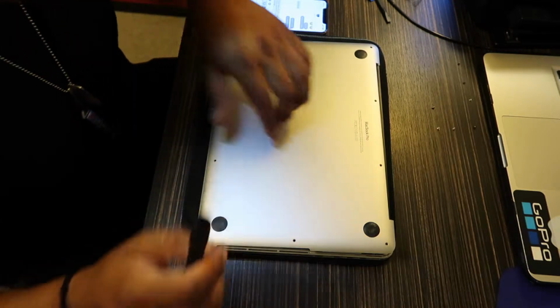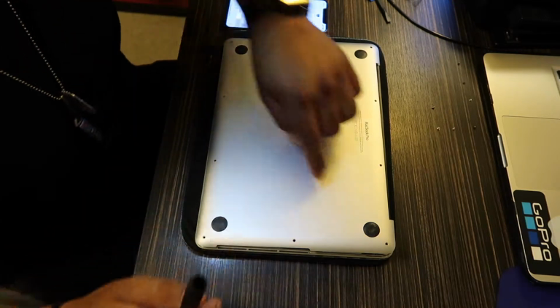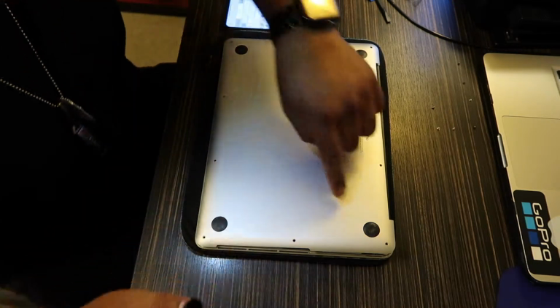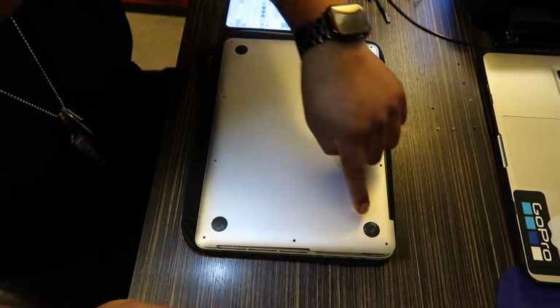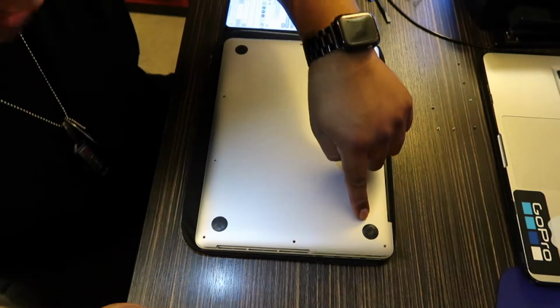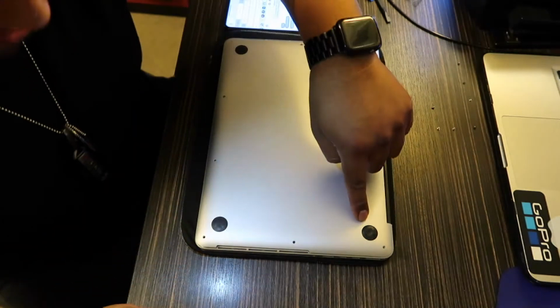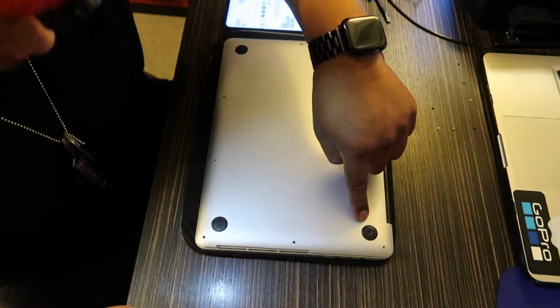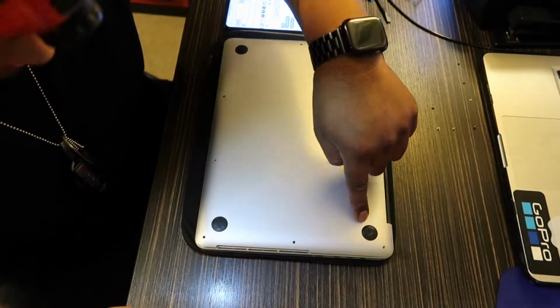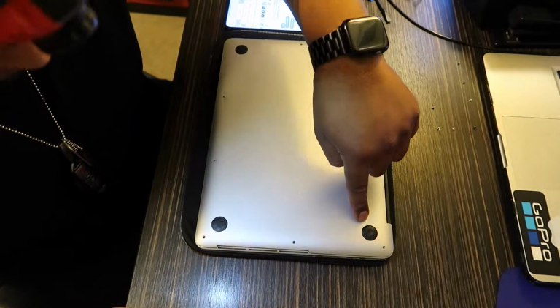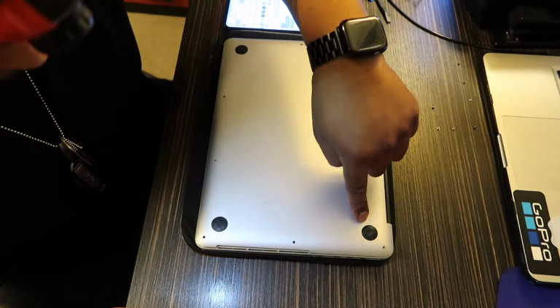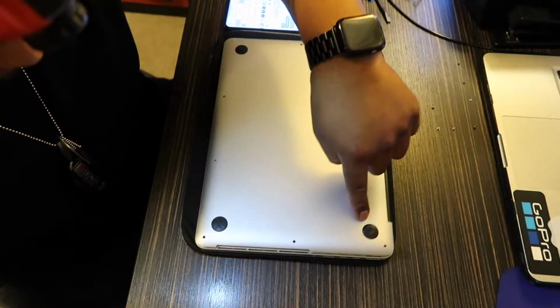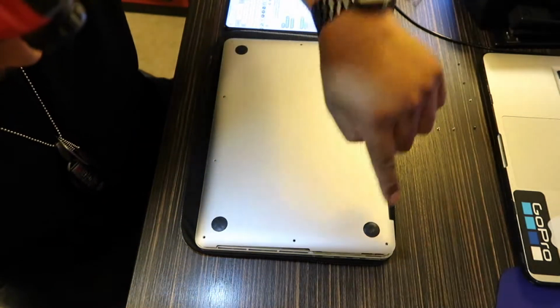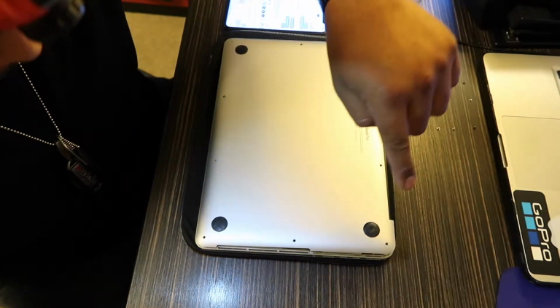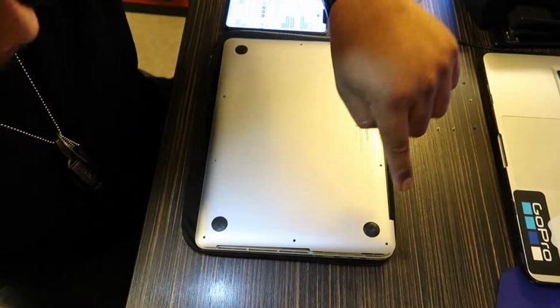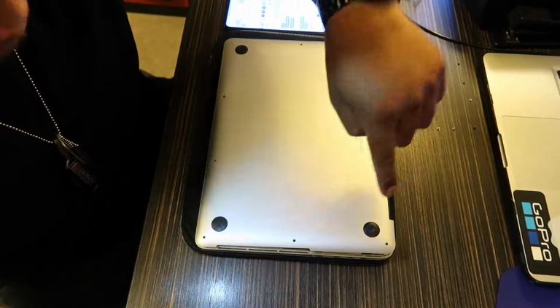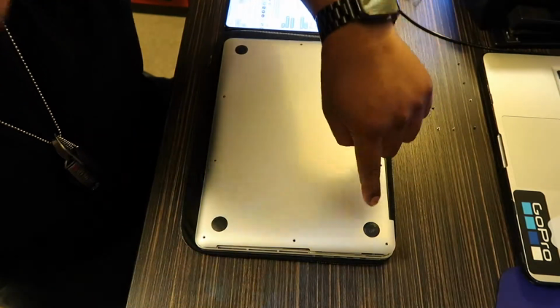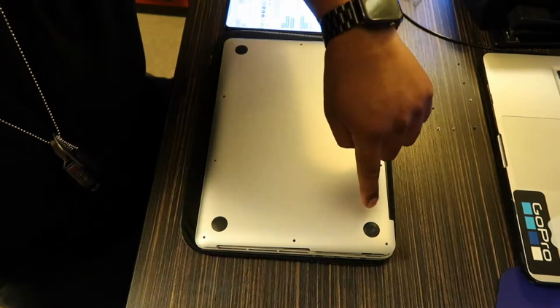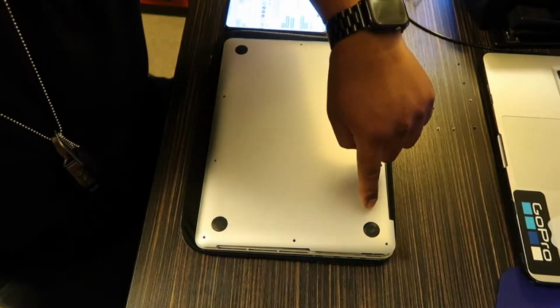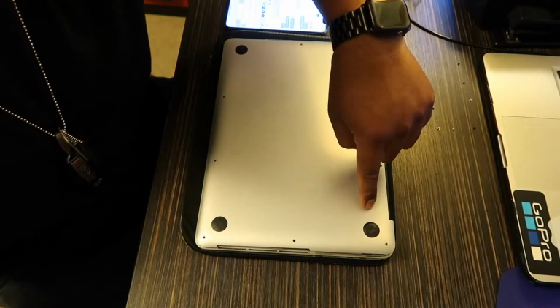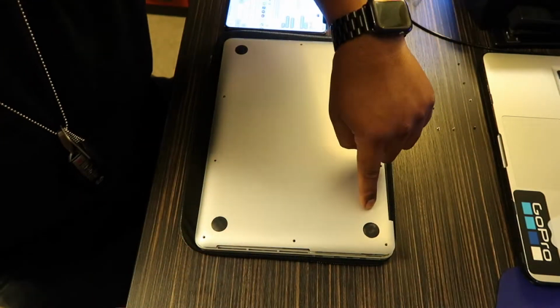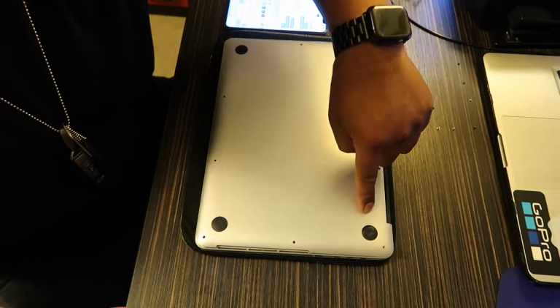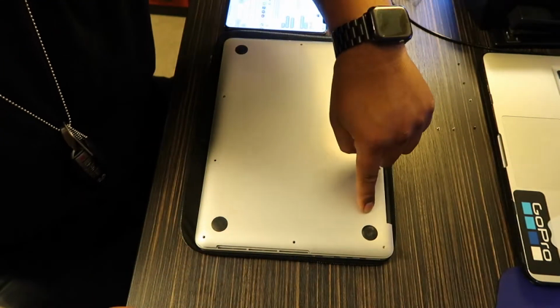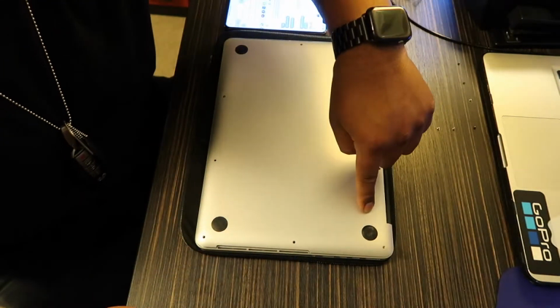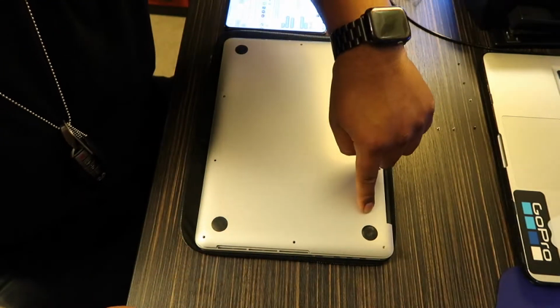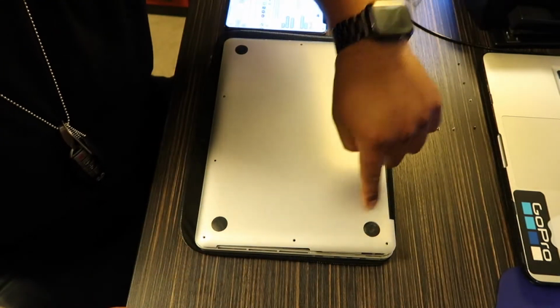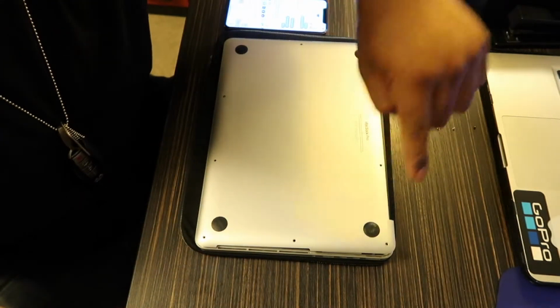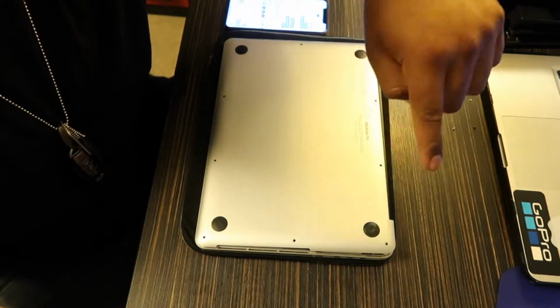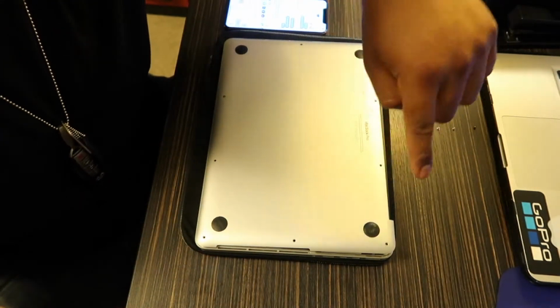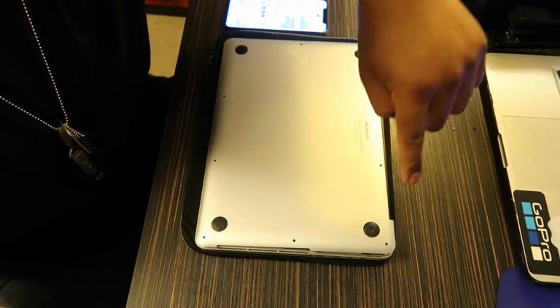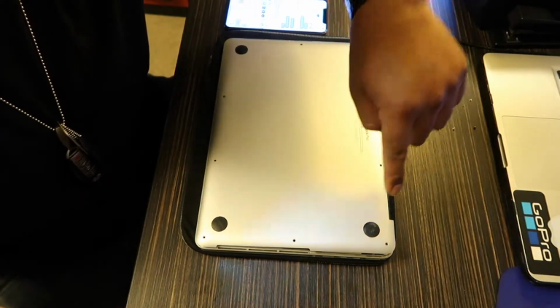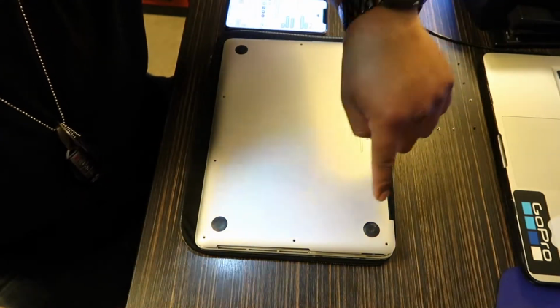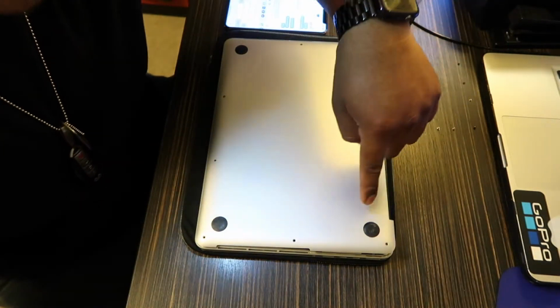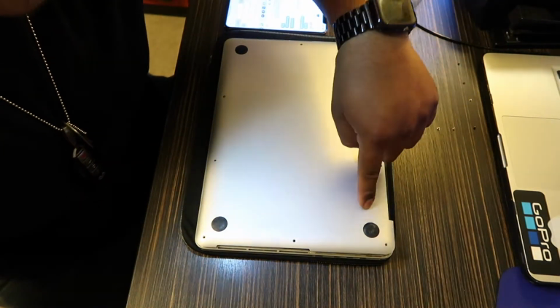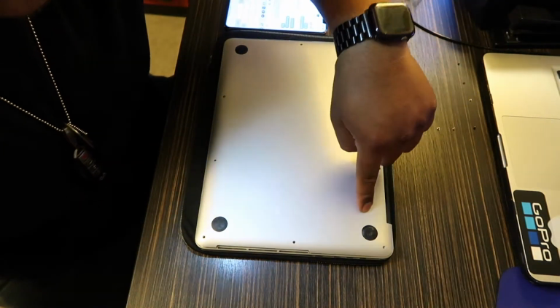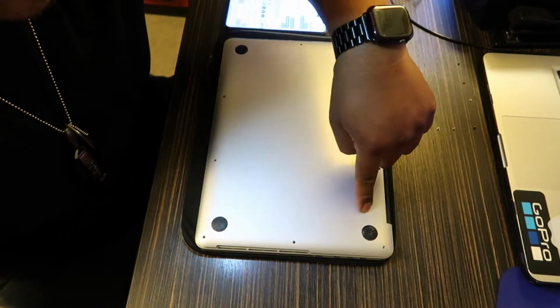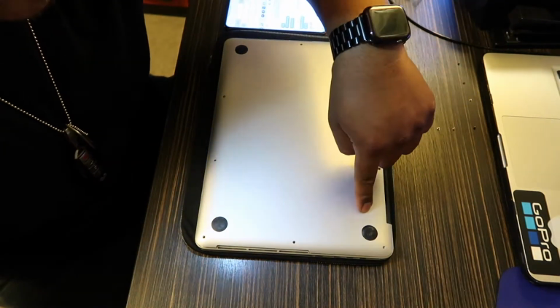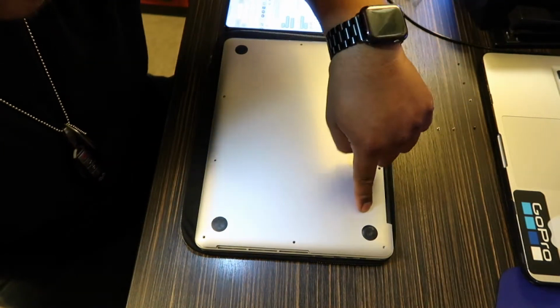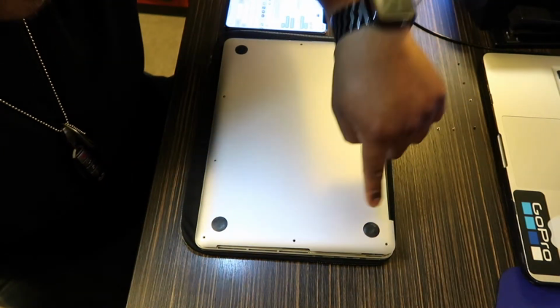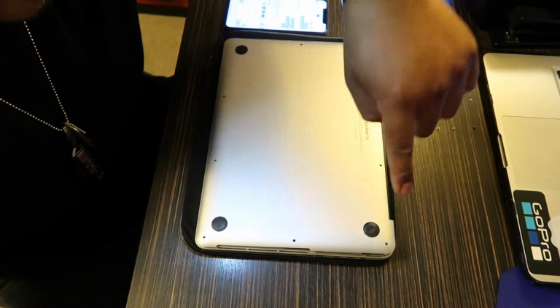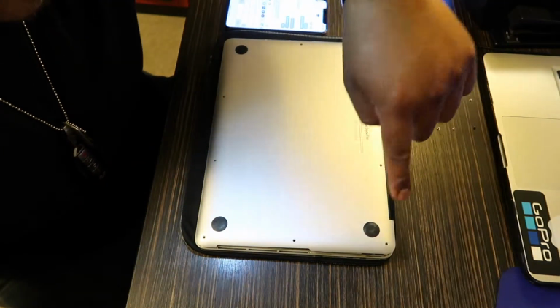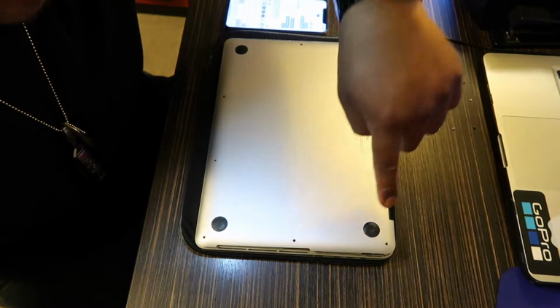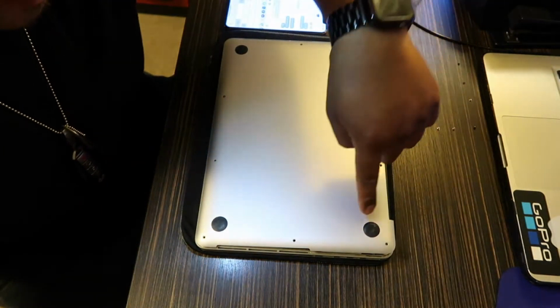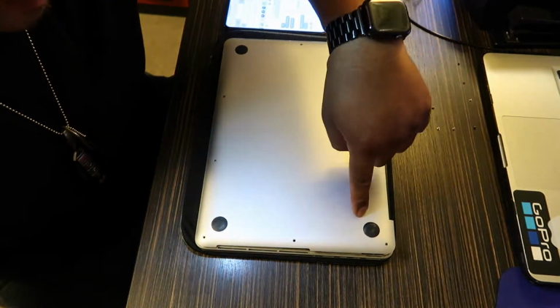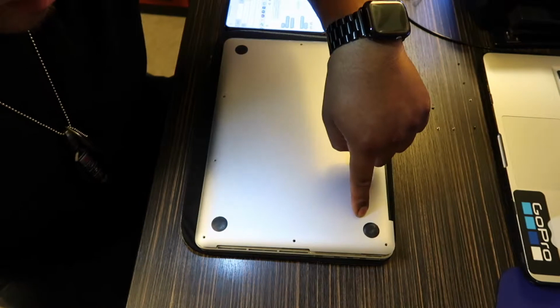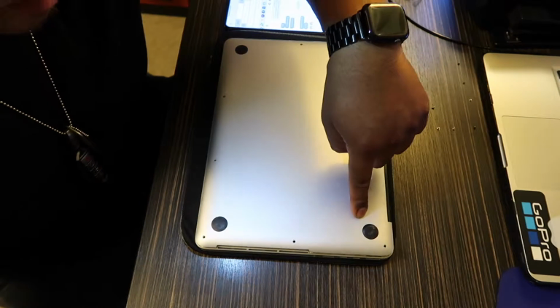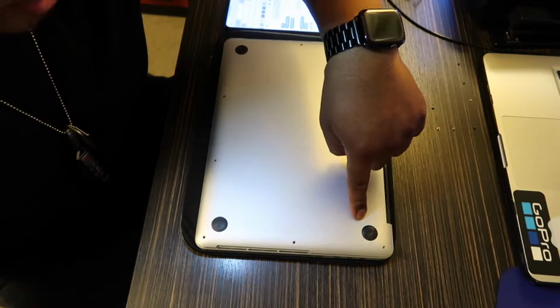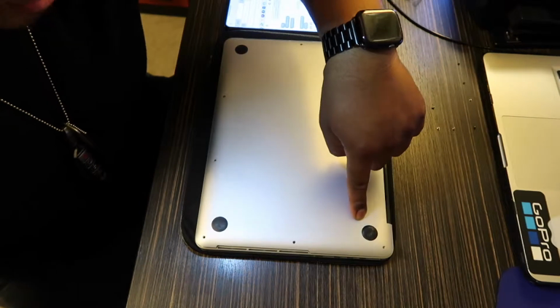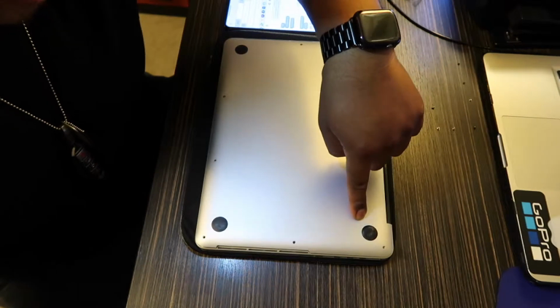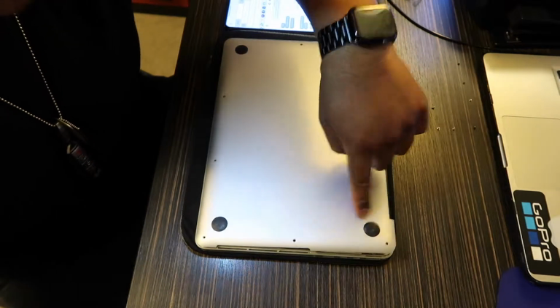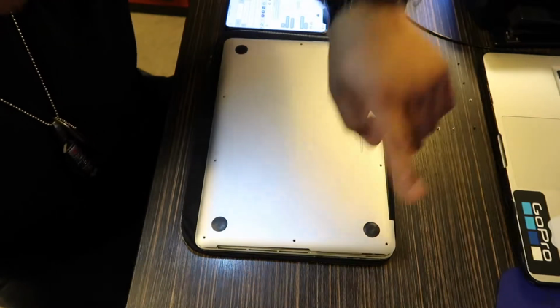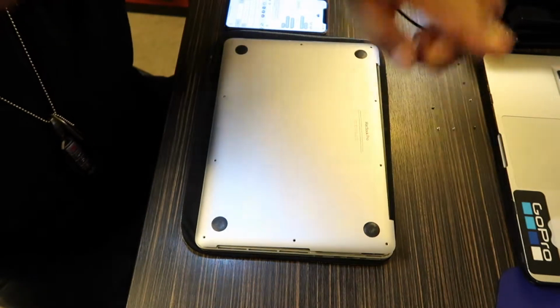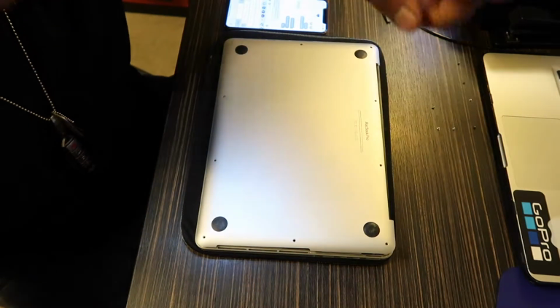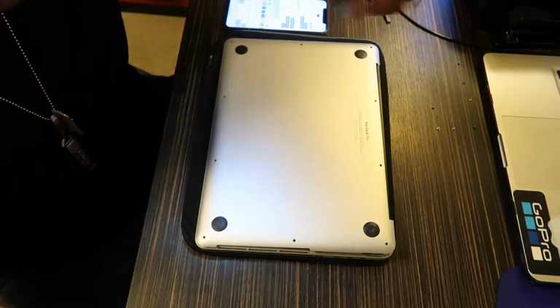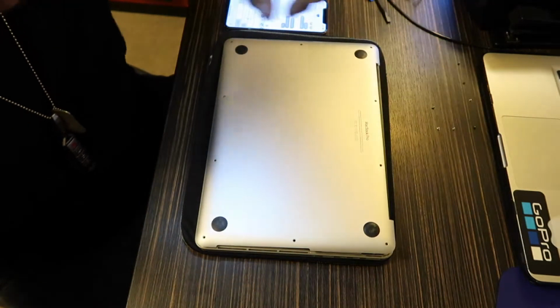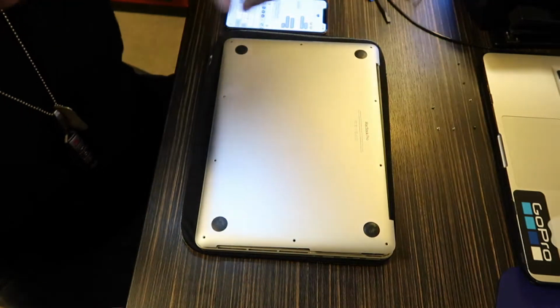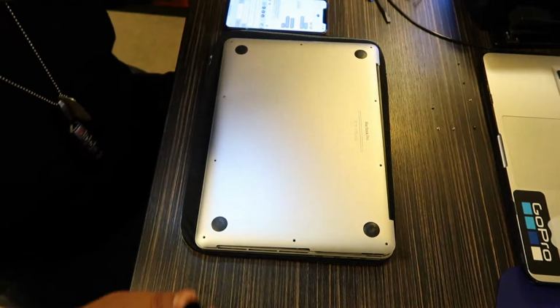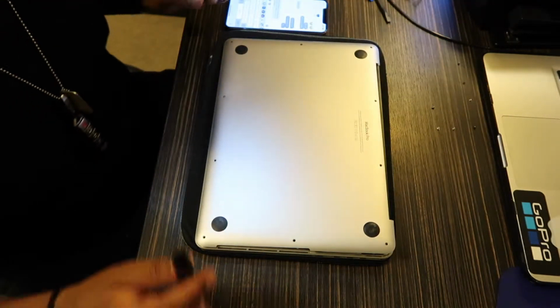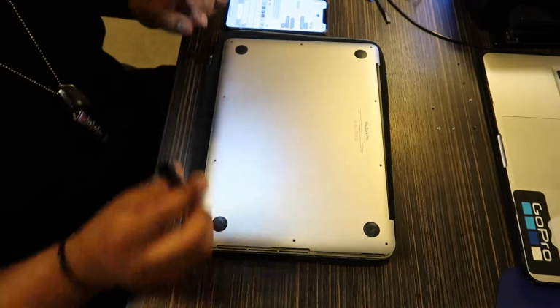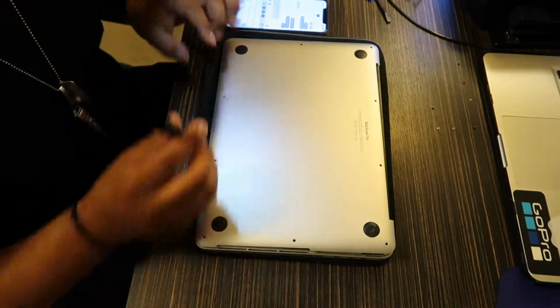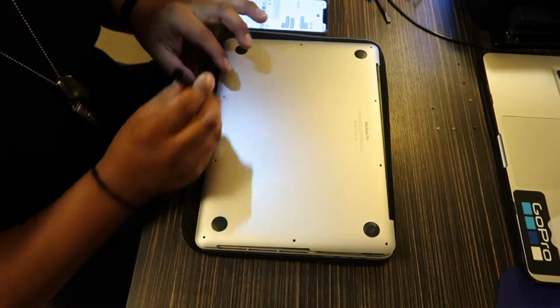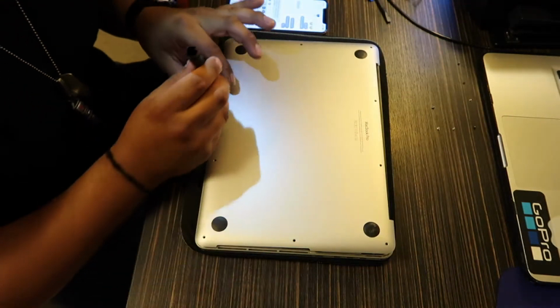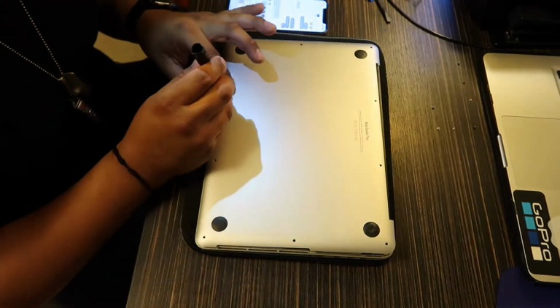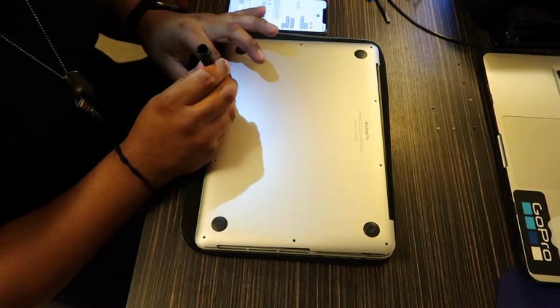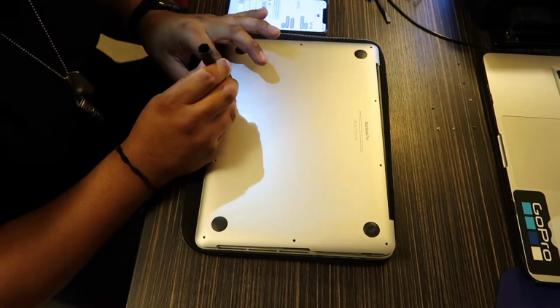Saw the battery, just picked it up like that — boom.